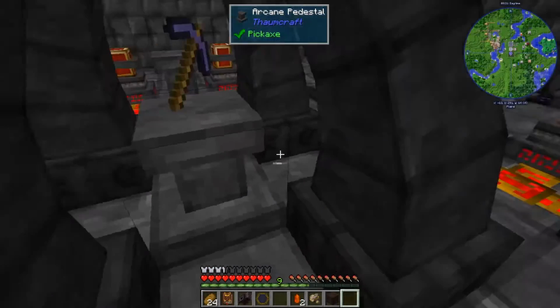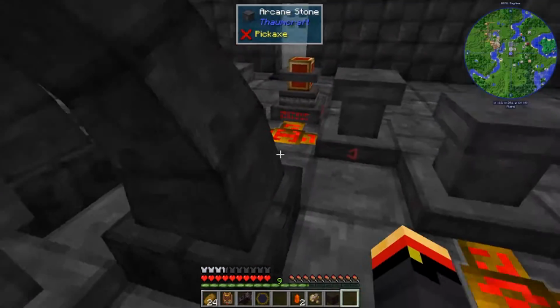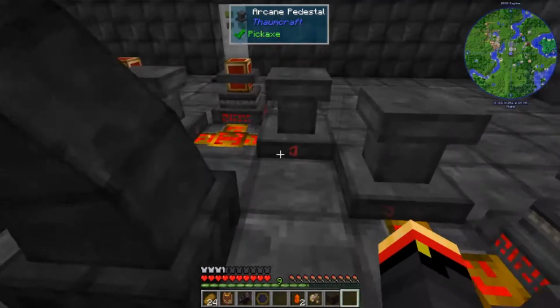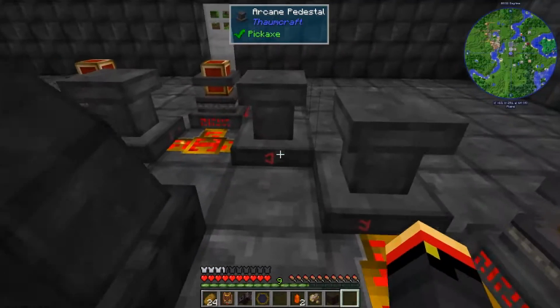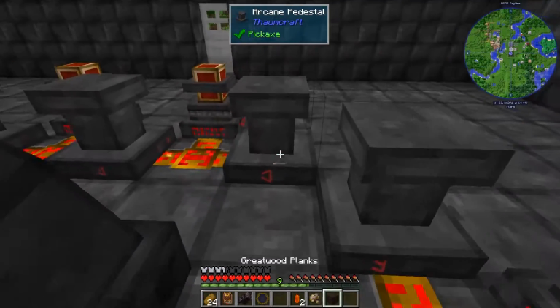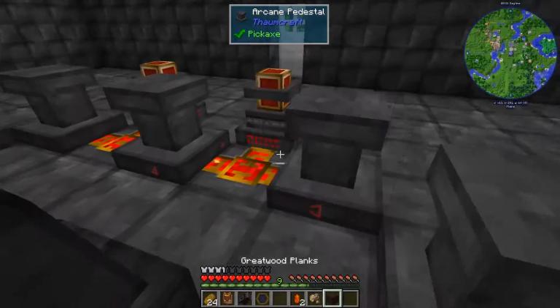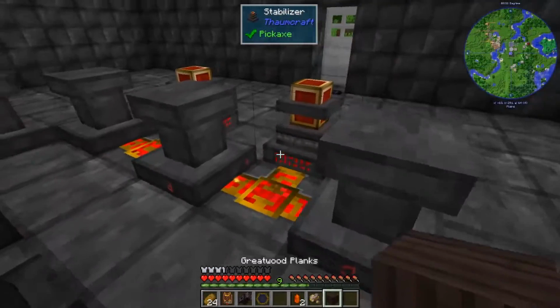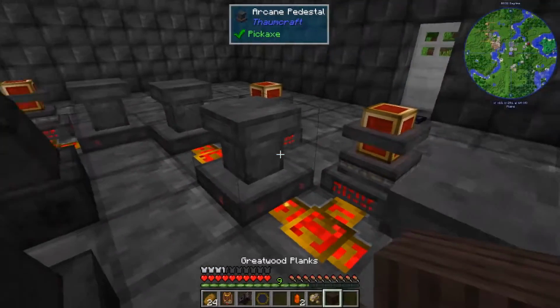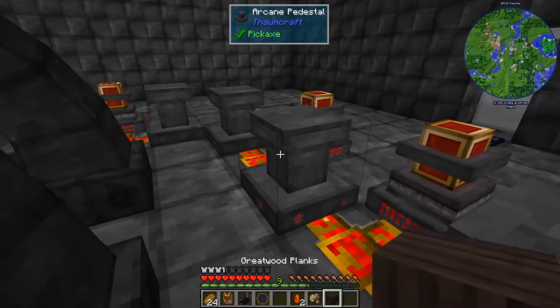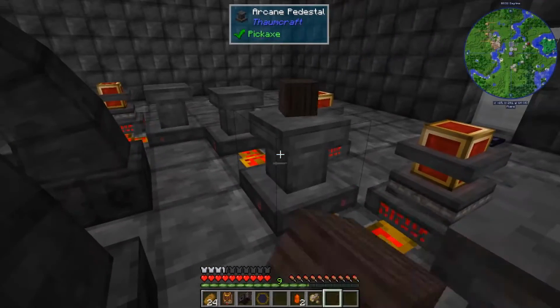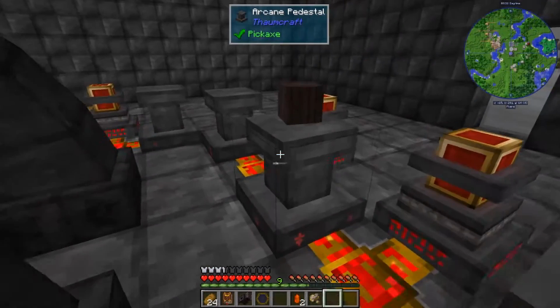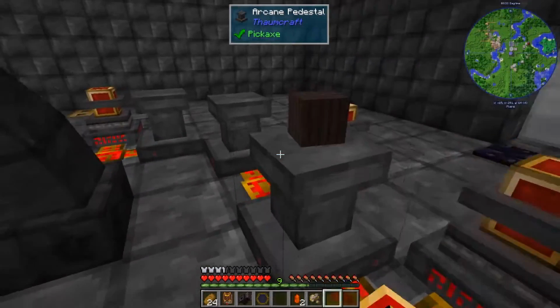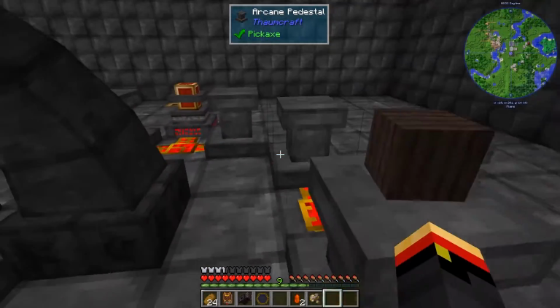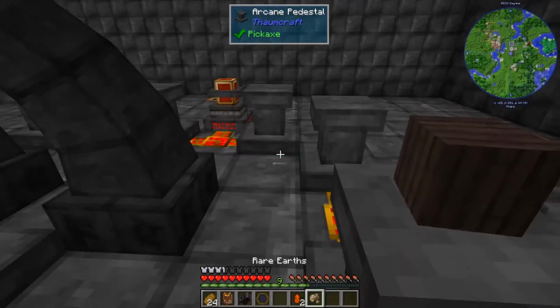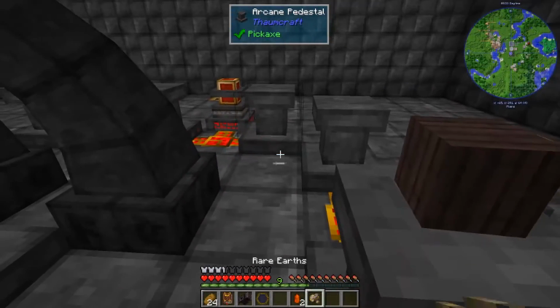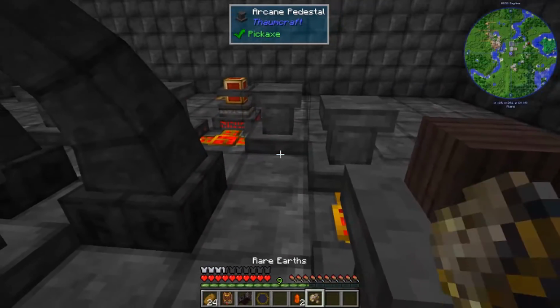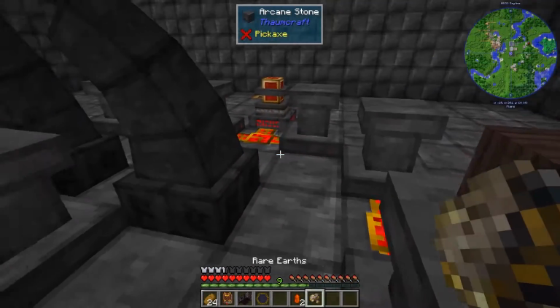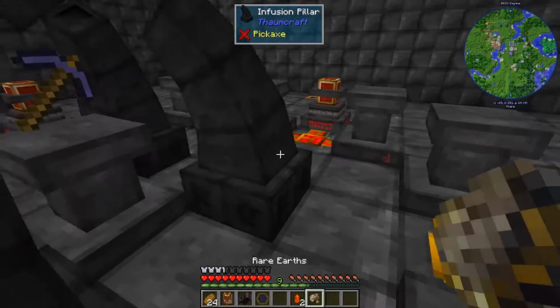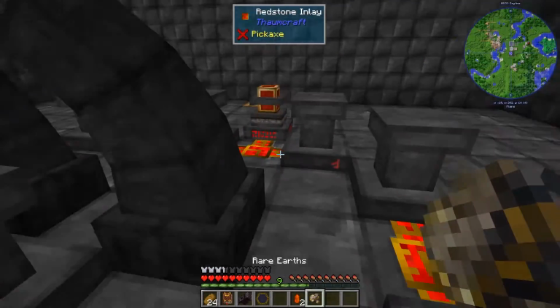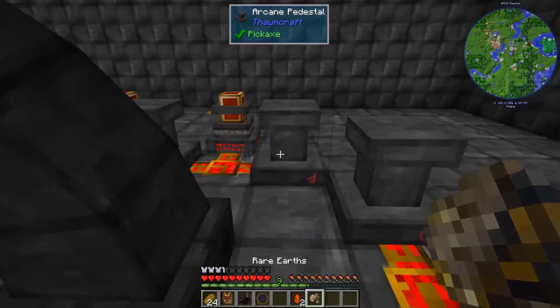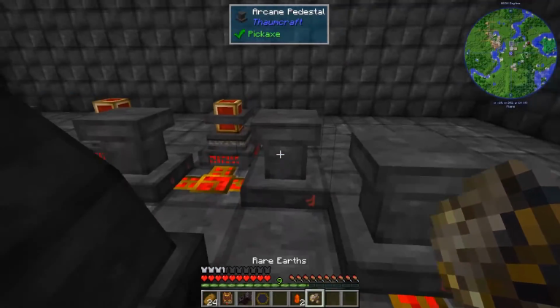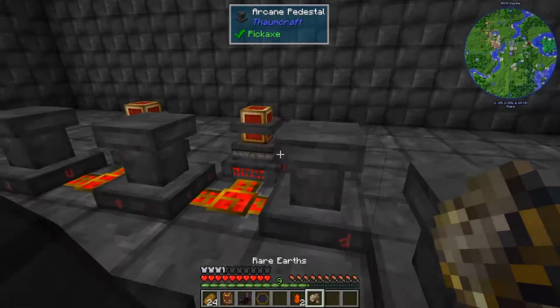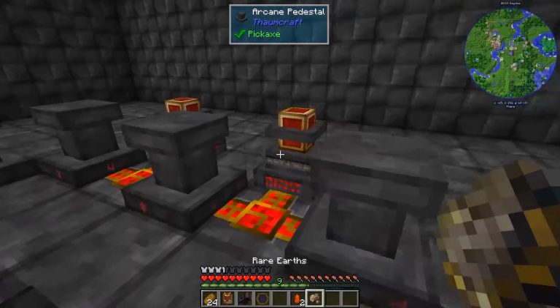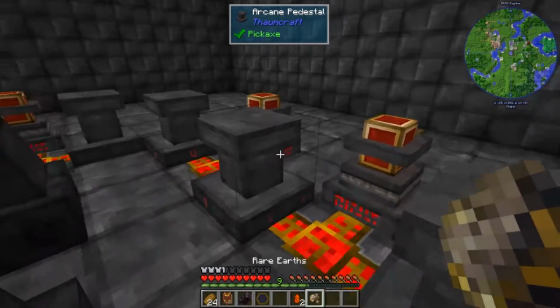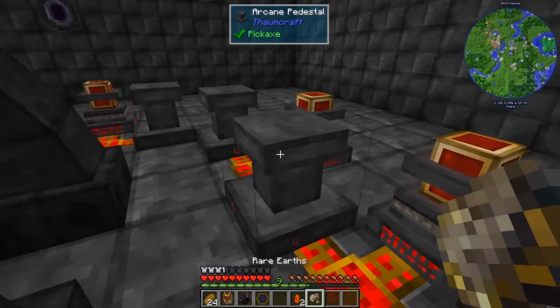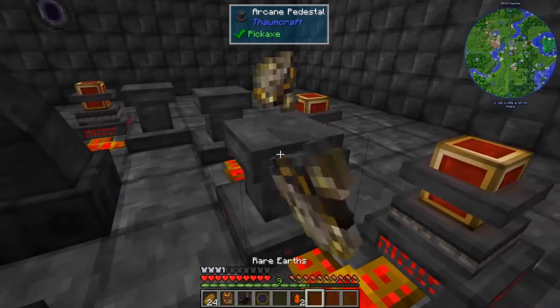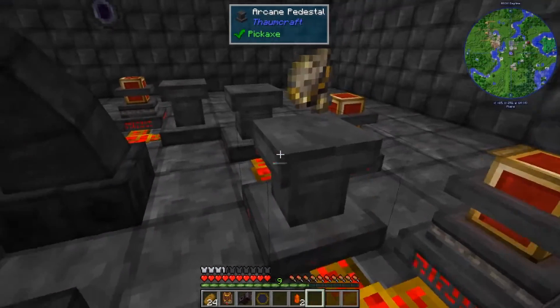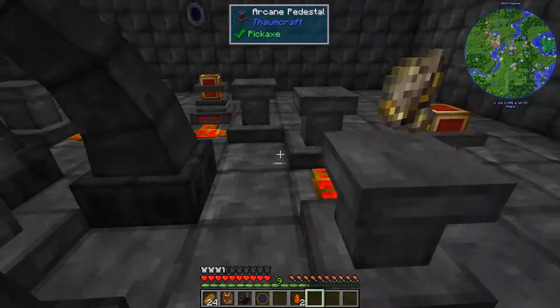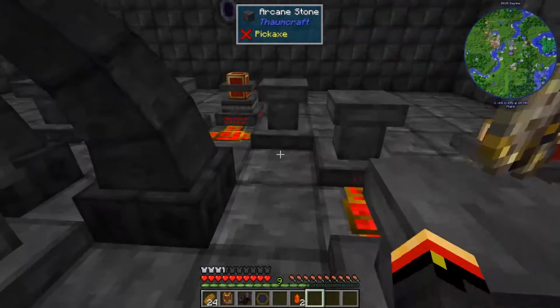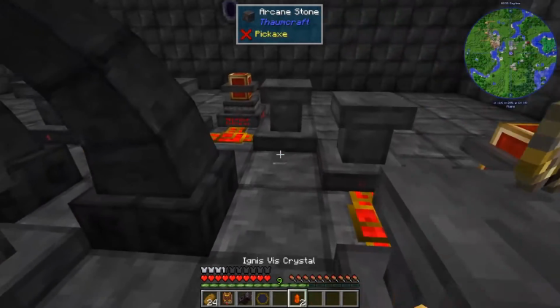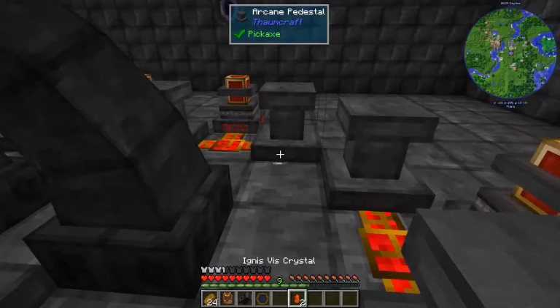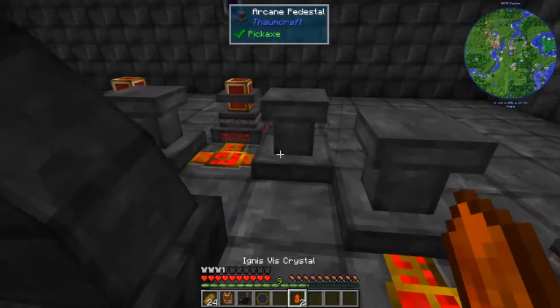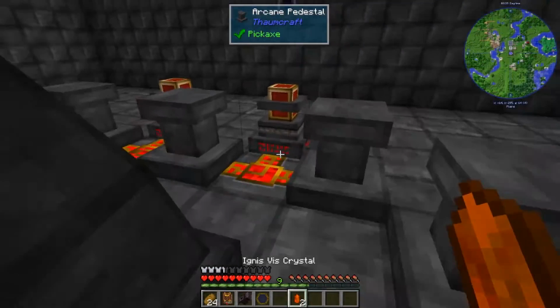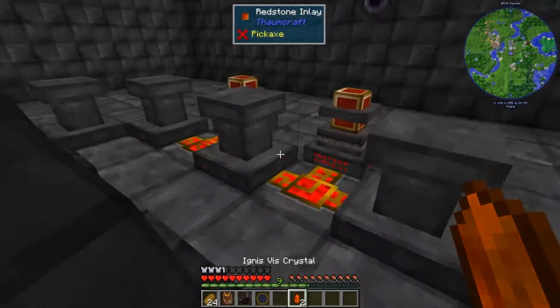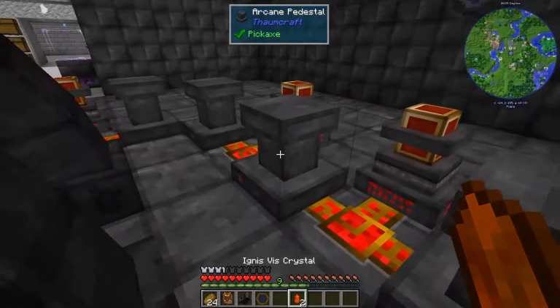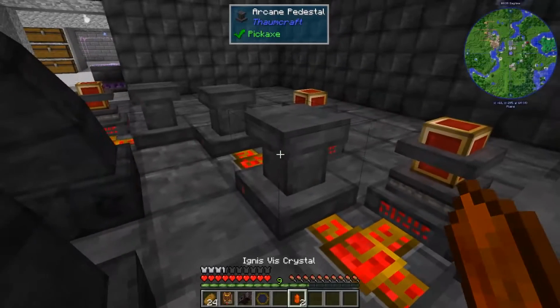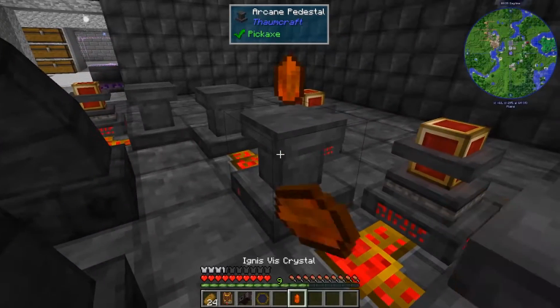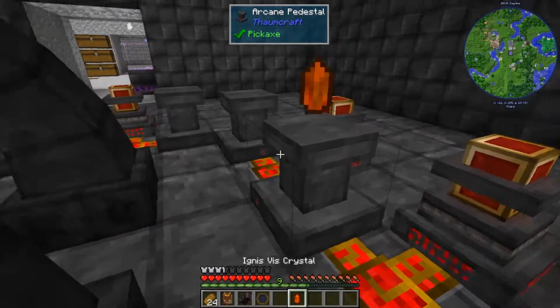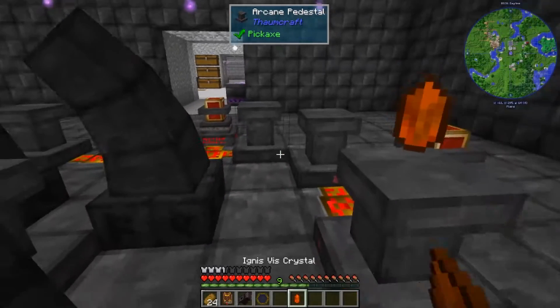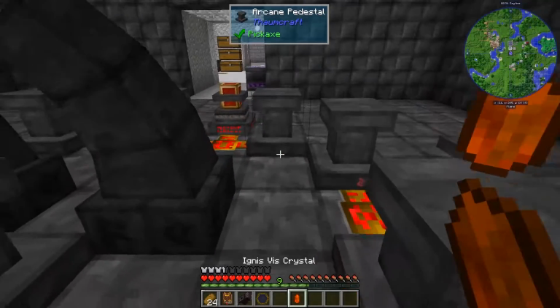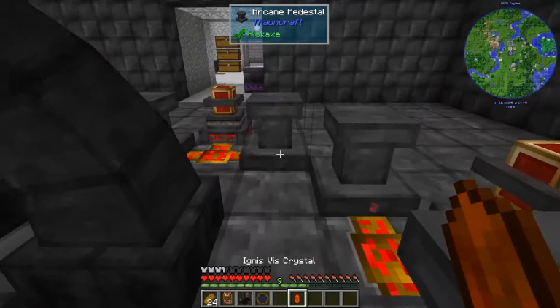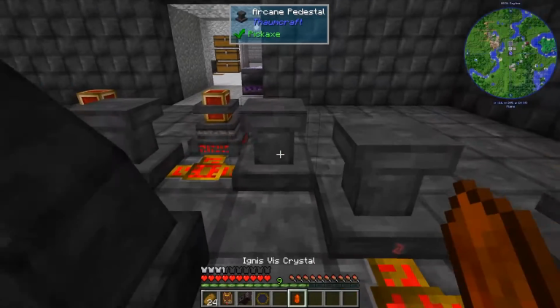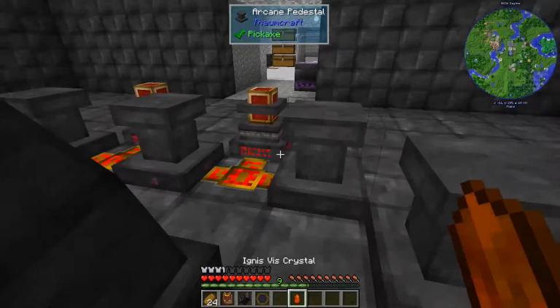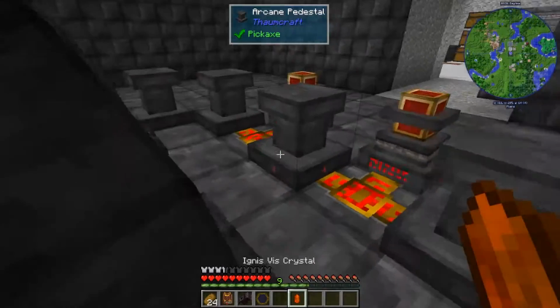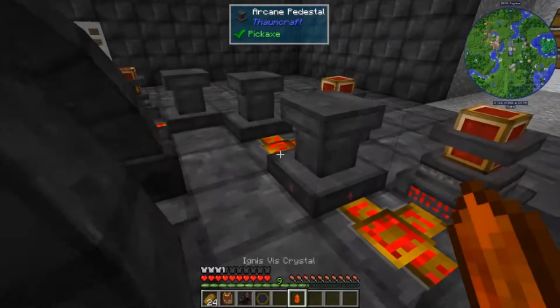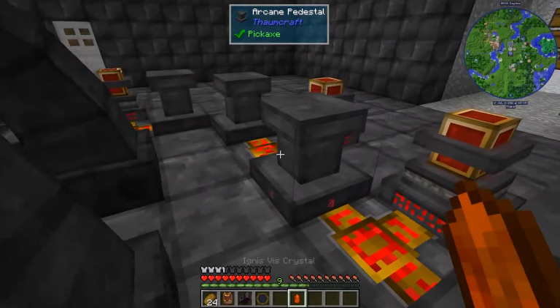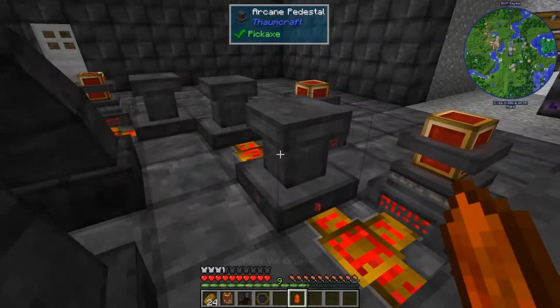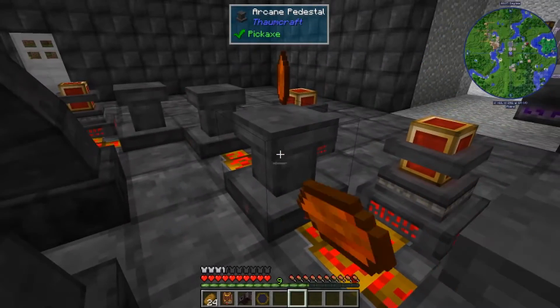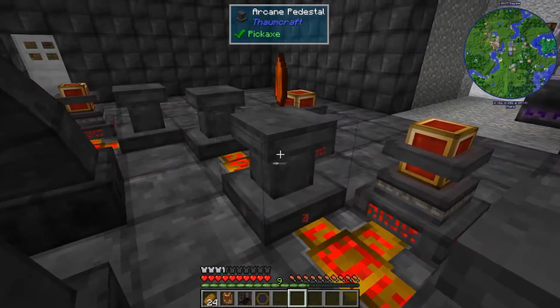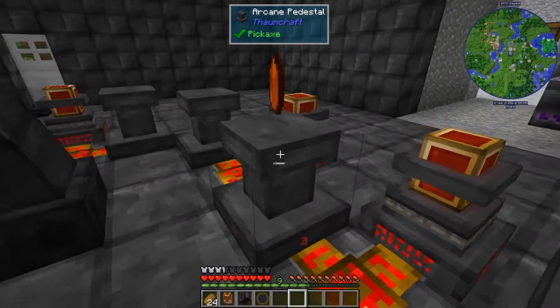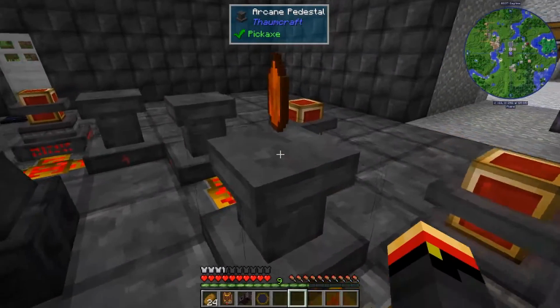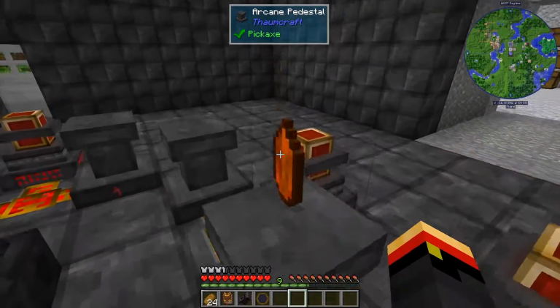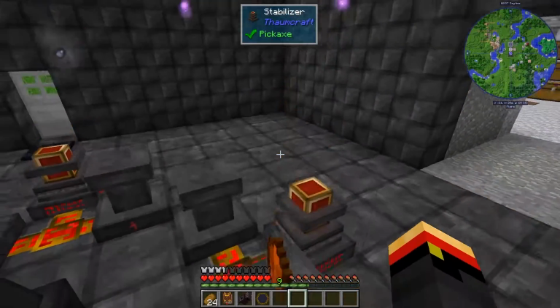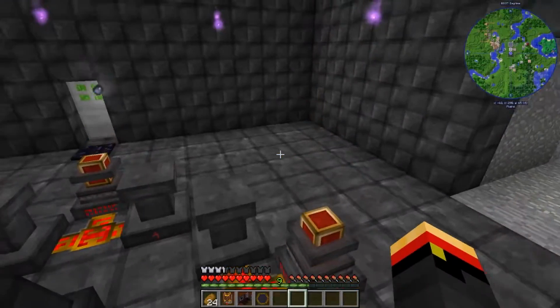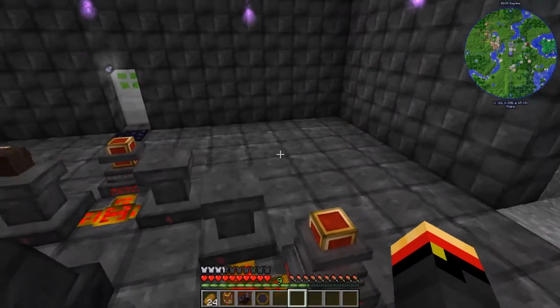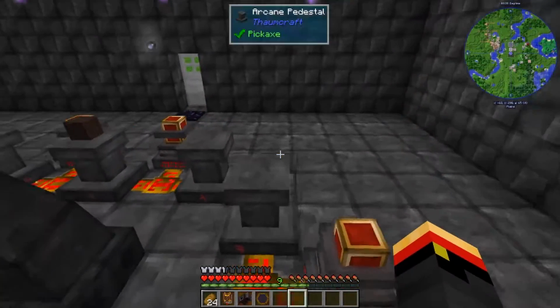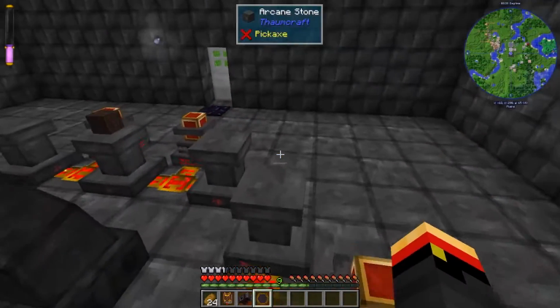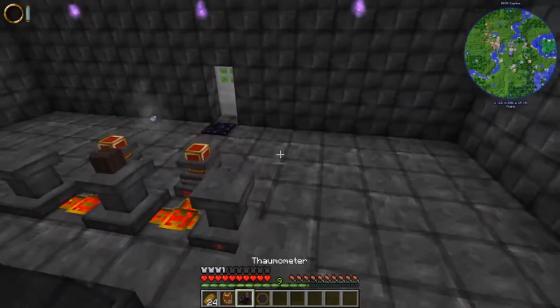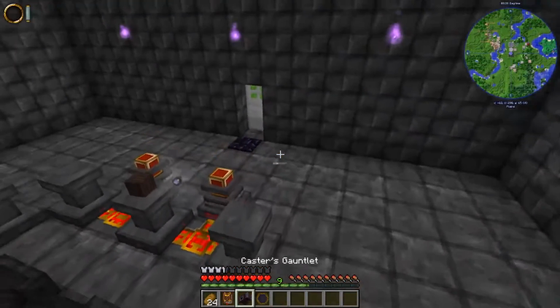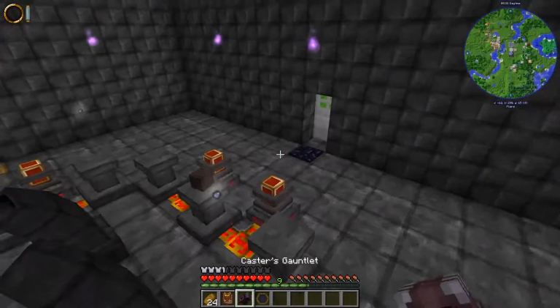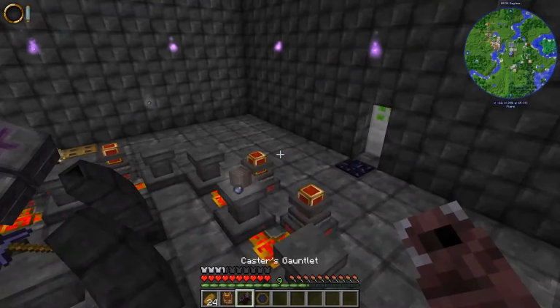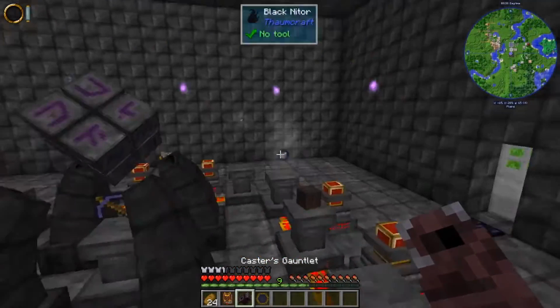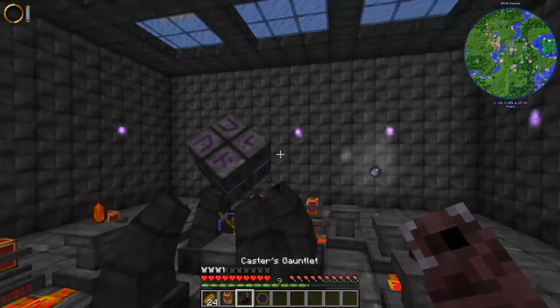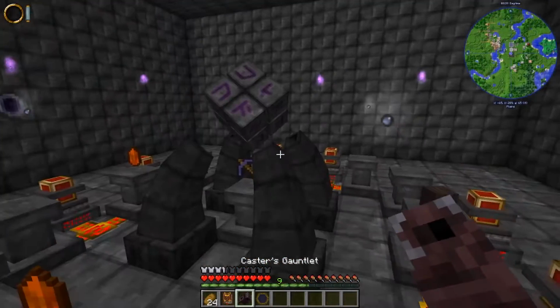The pickaxe goes in the infusion spot, rare earths, crystals, and planks go on the sides.